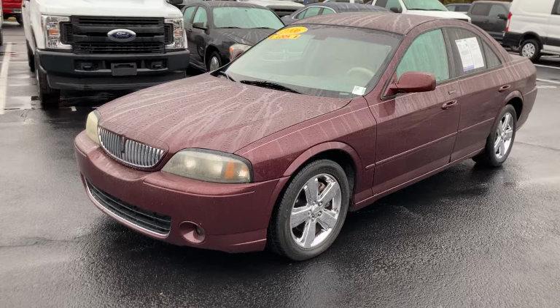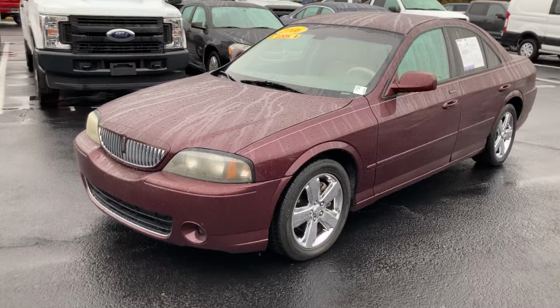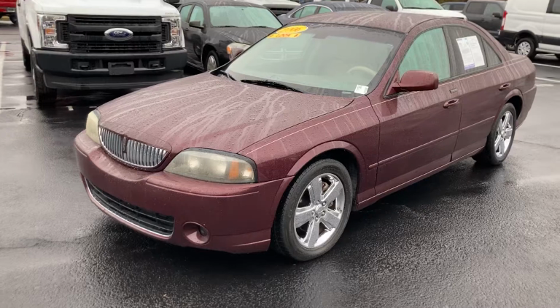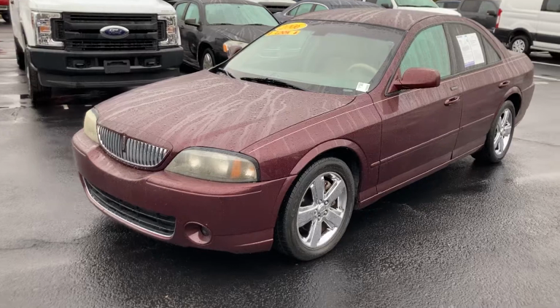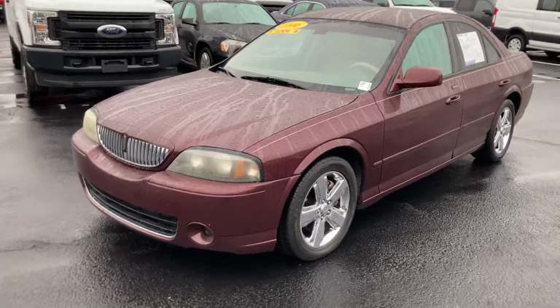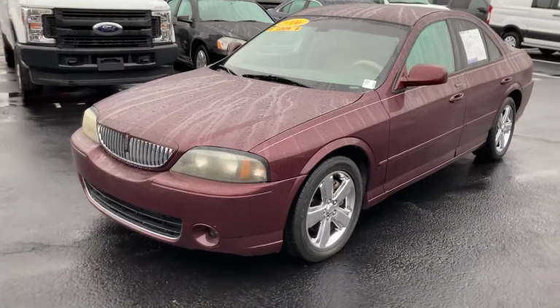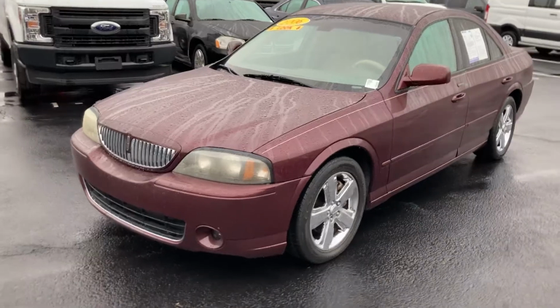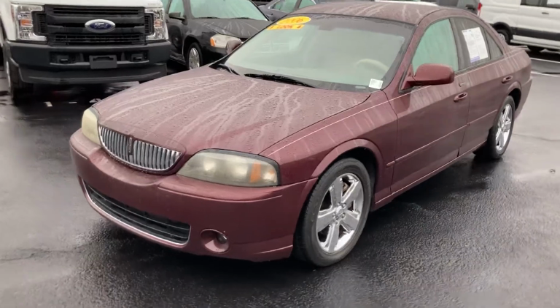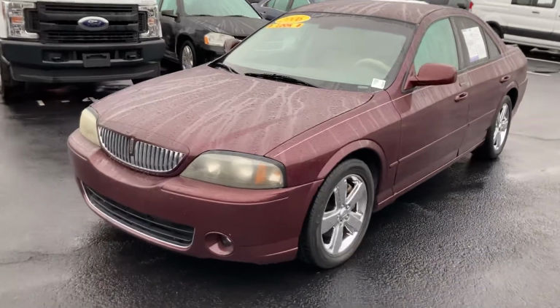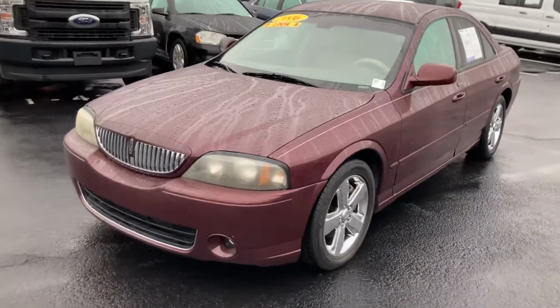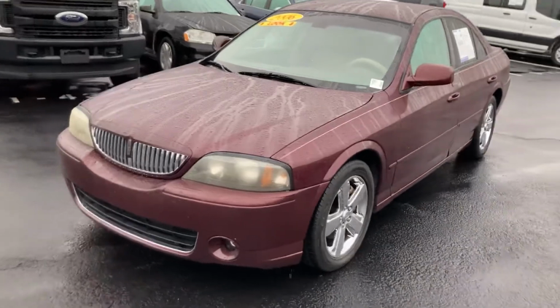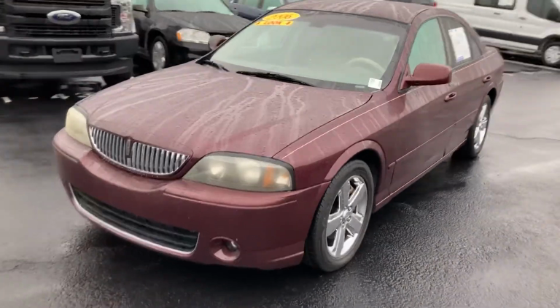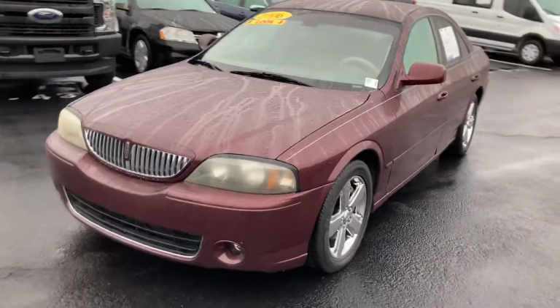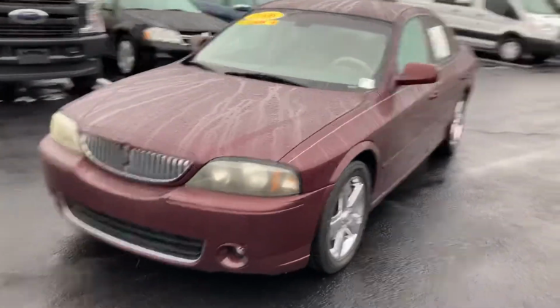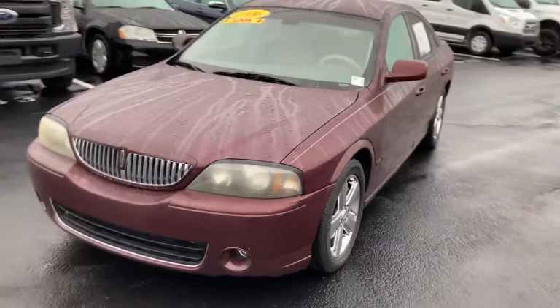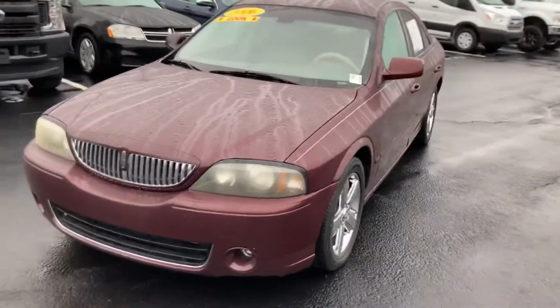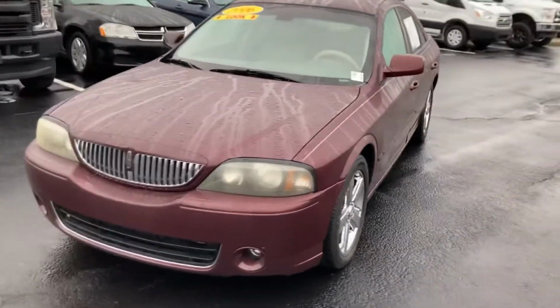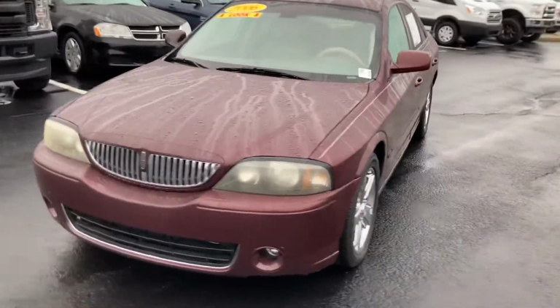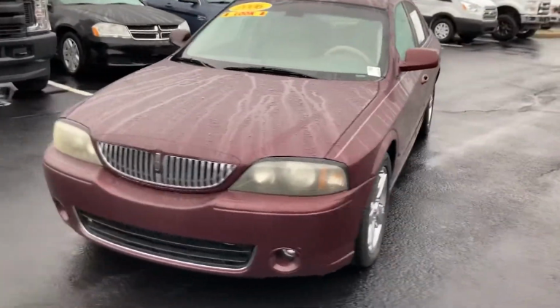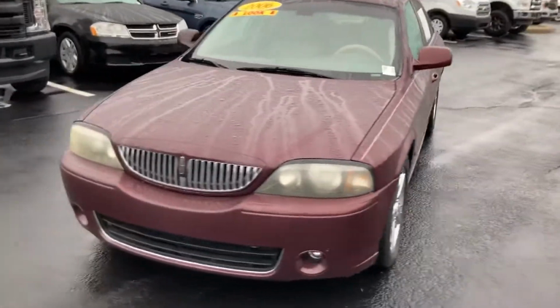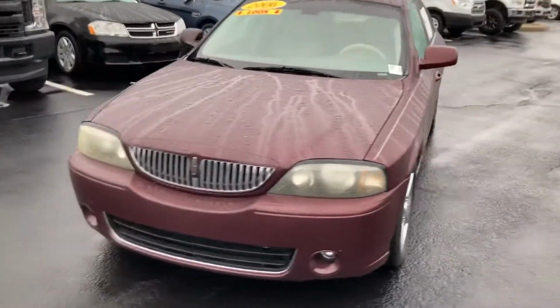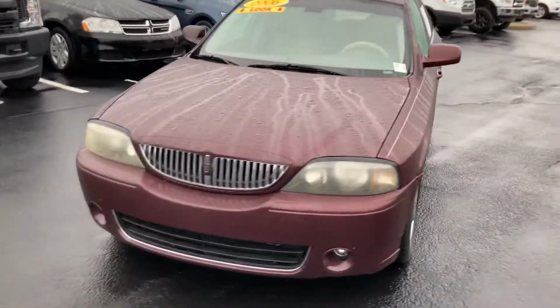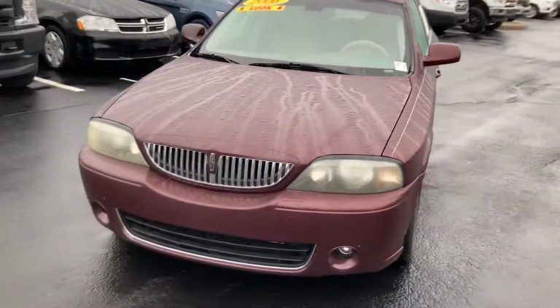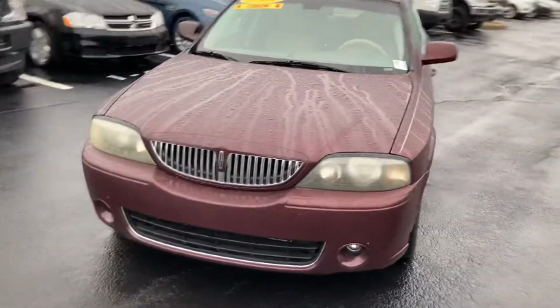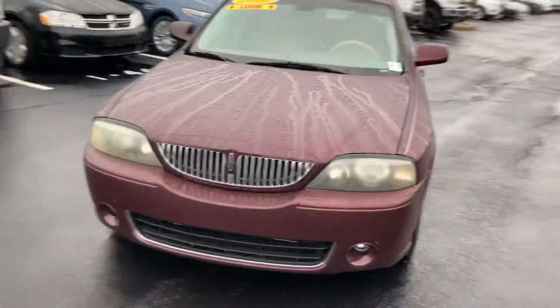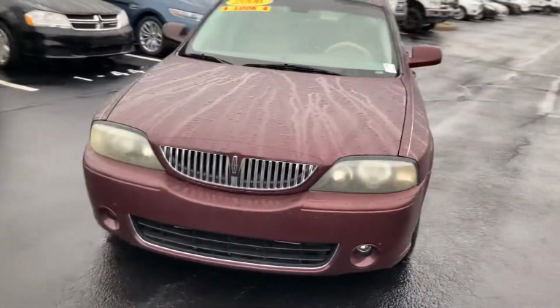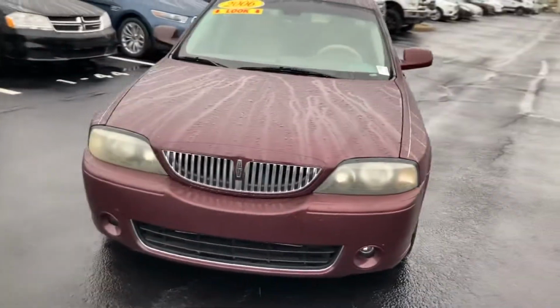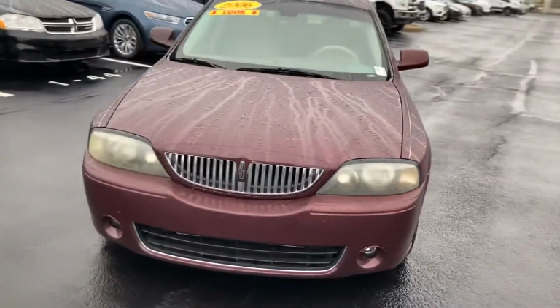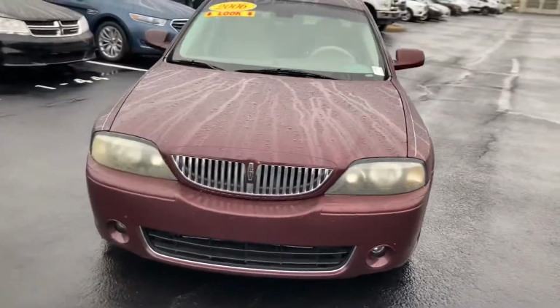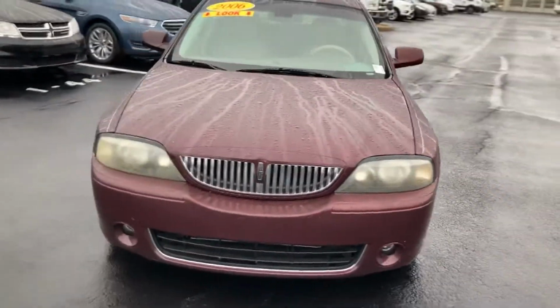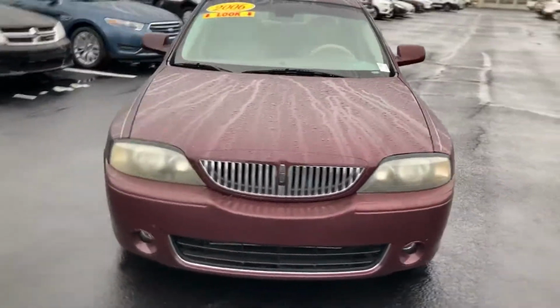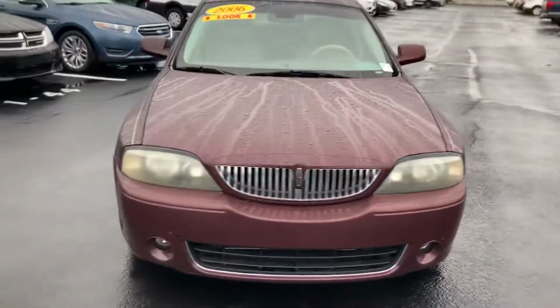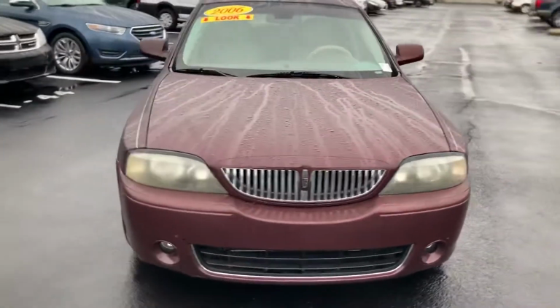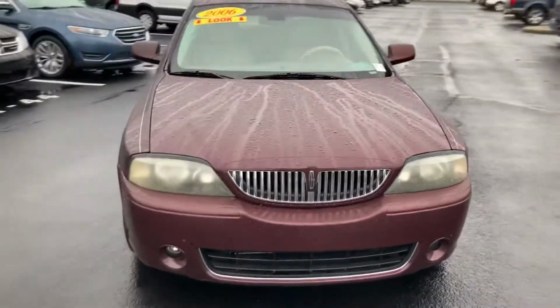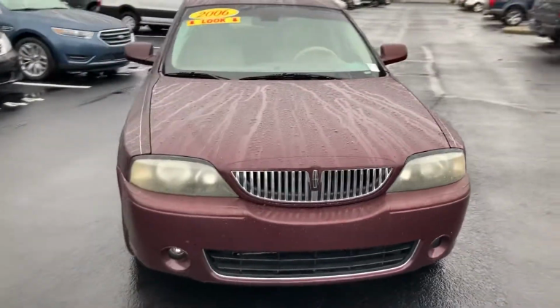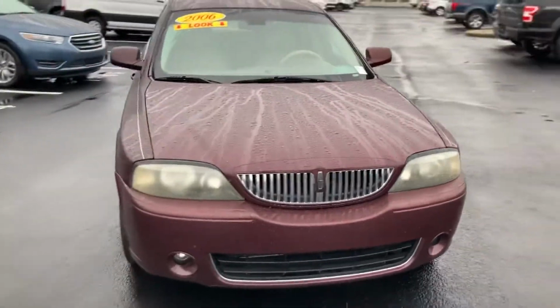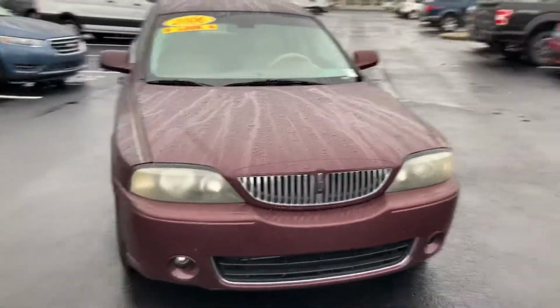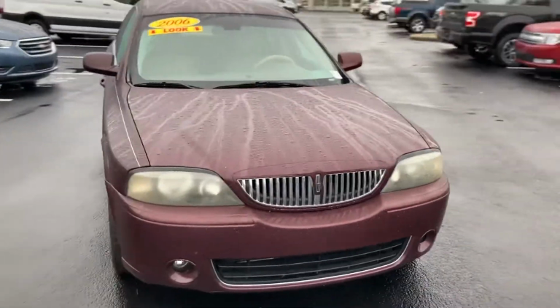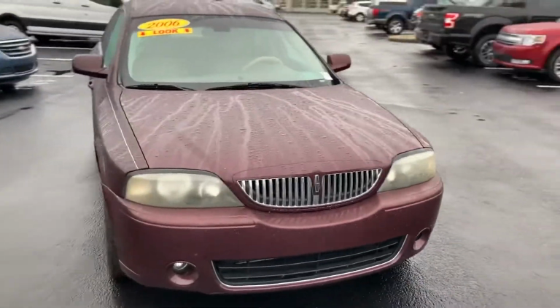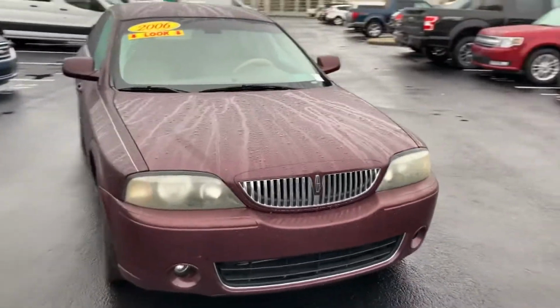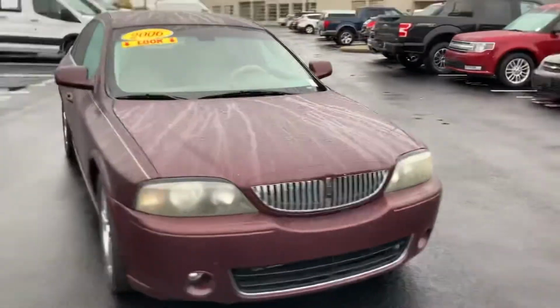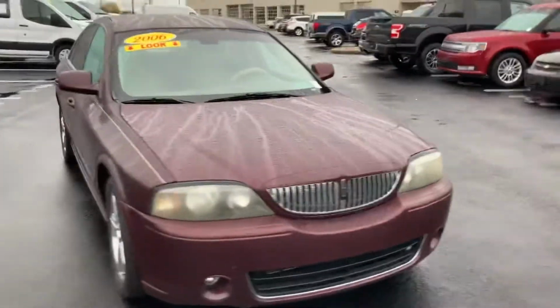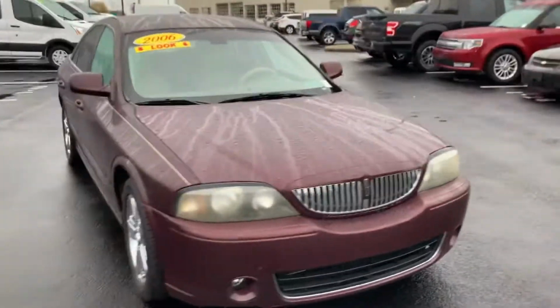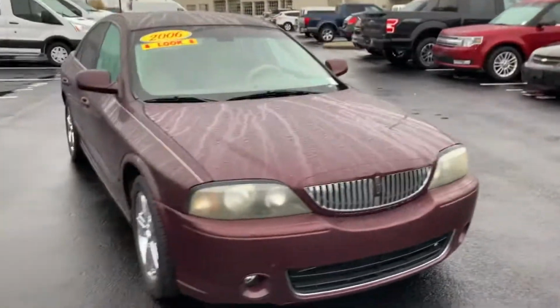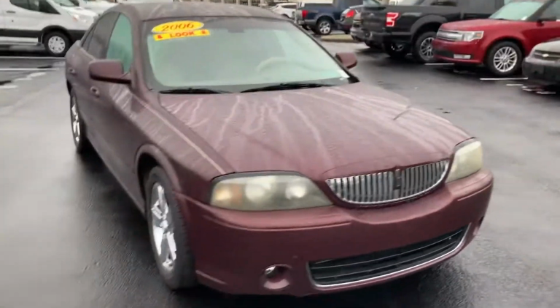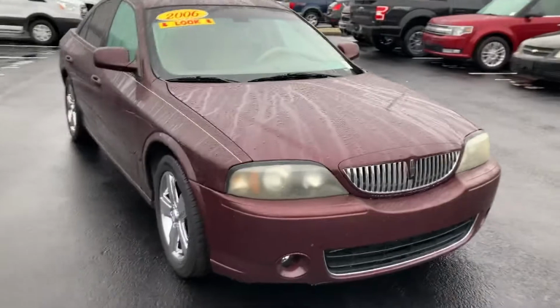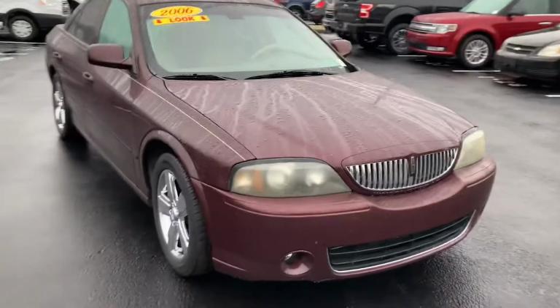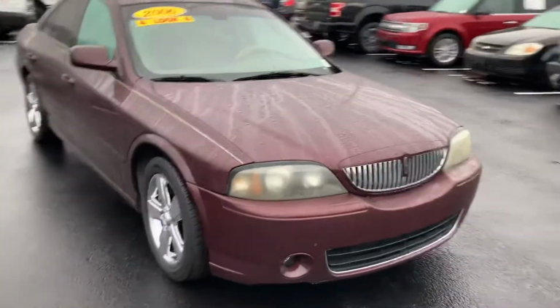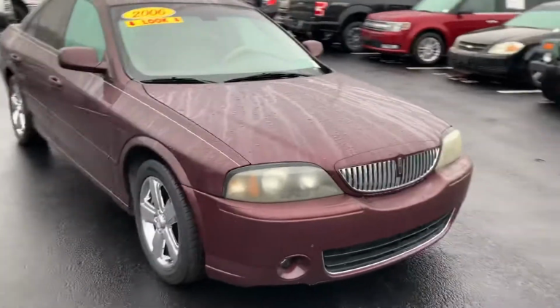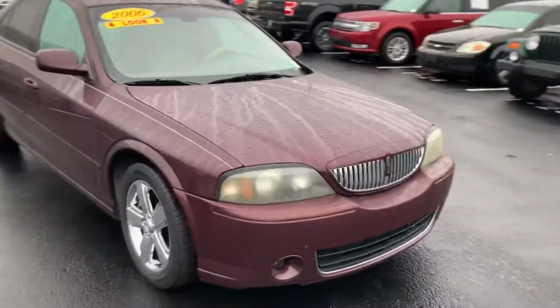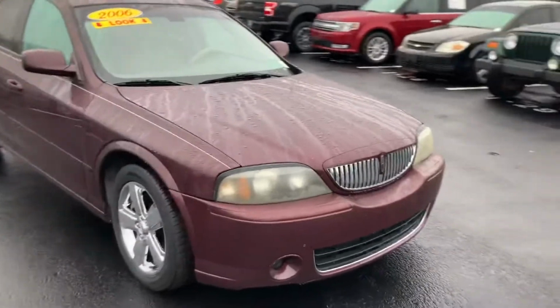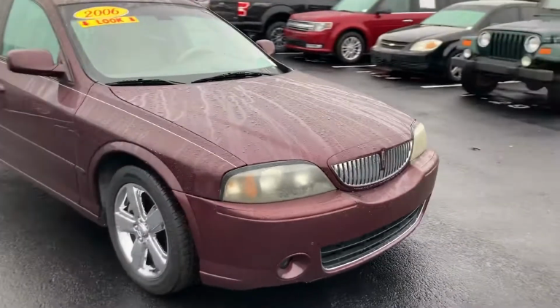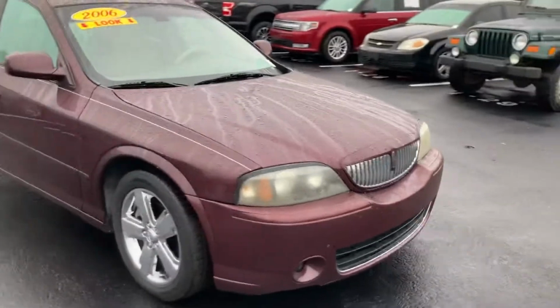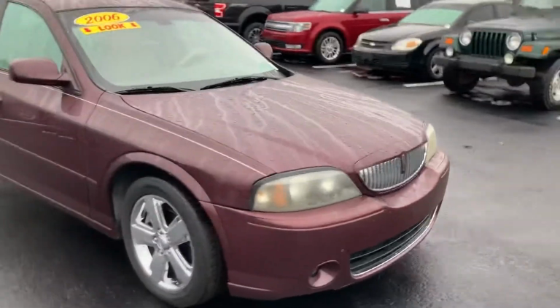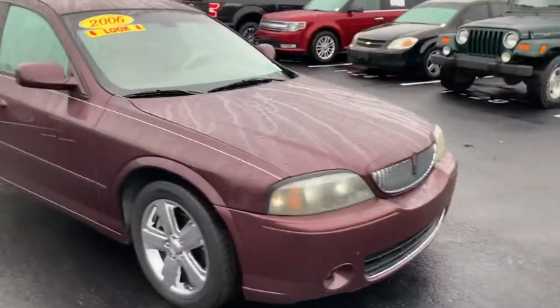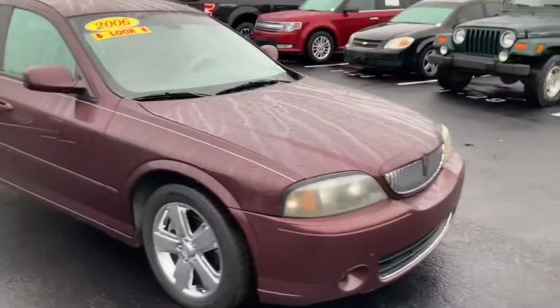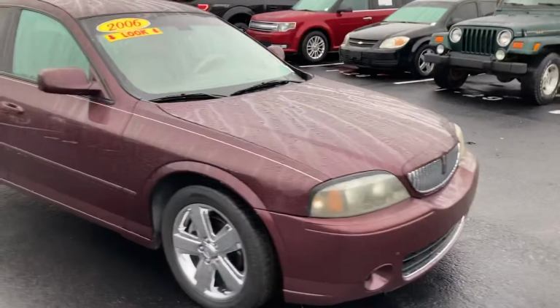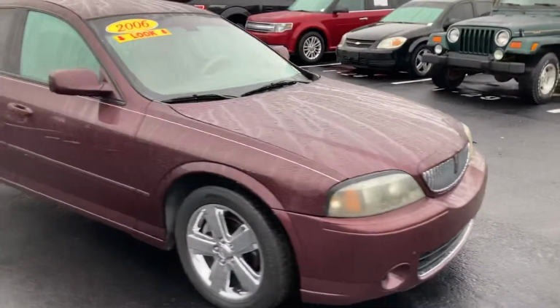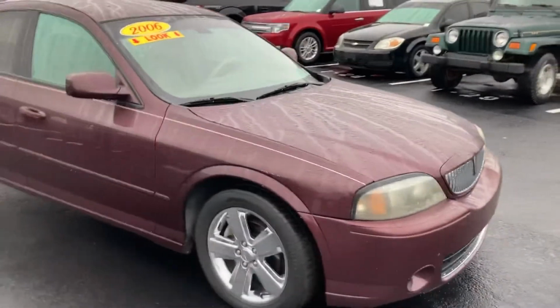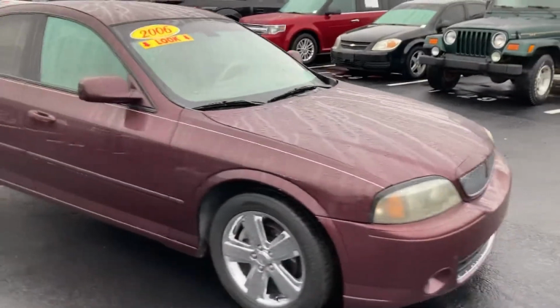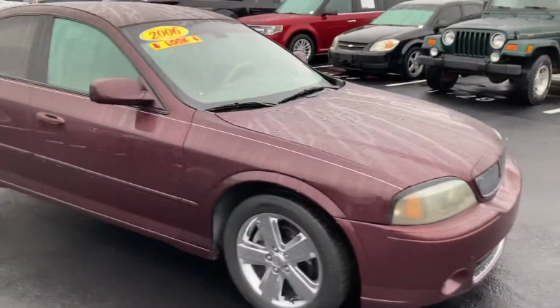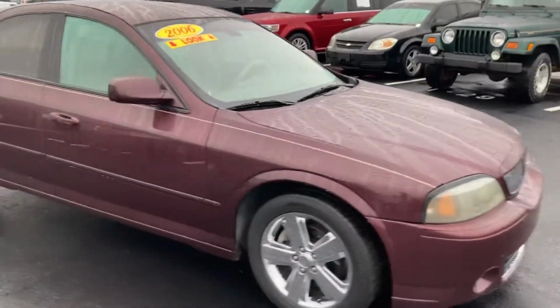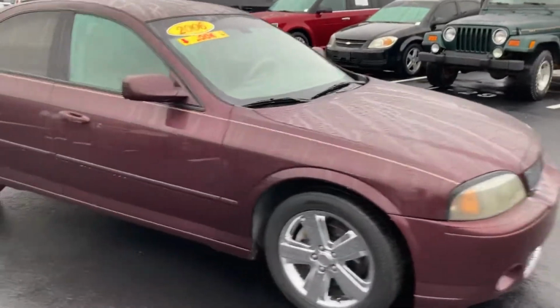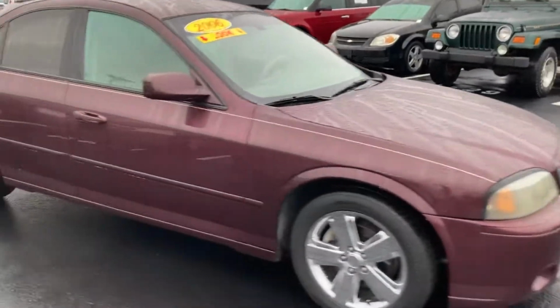Hi, this is Chris Dillon with Bill Estes Ford in Brownsburg, Indiana. Walking around our '06 Lincoln we have in stock. Overall in great shape.